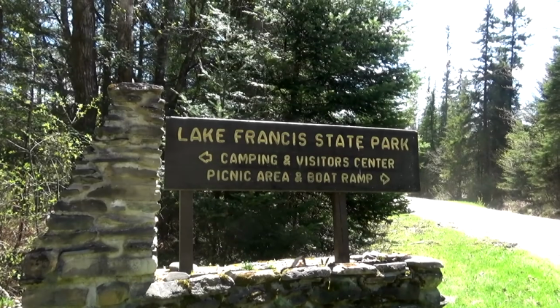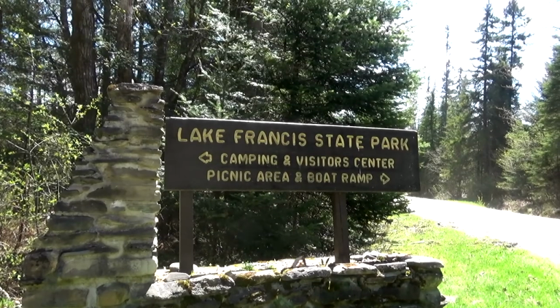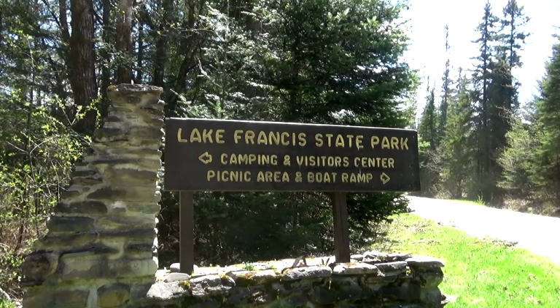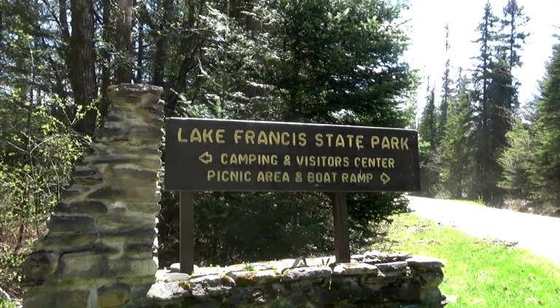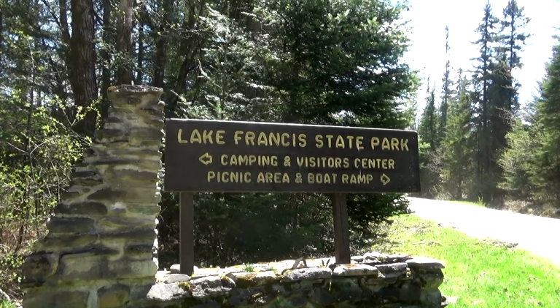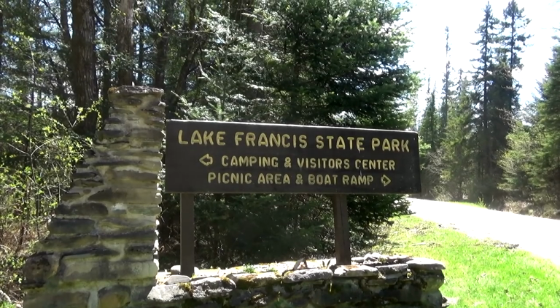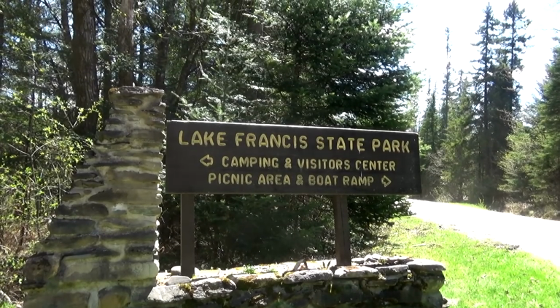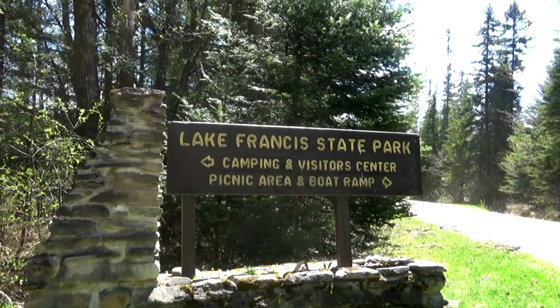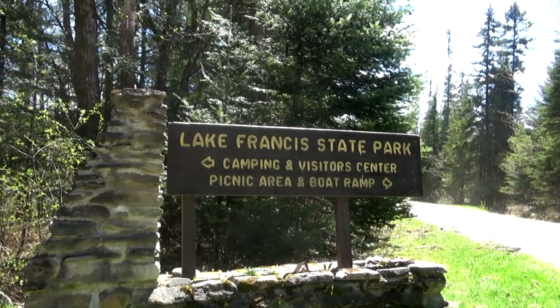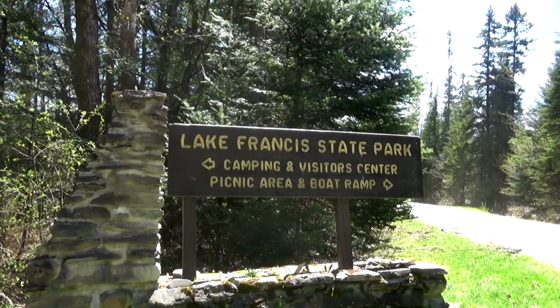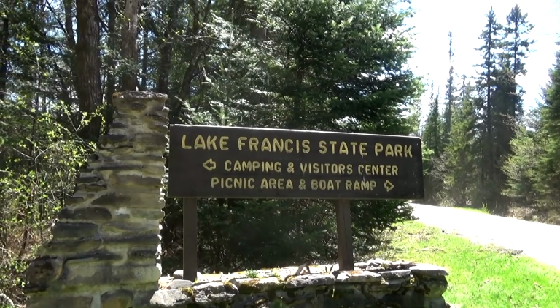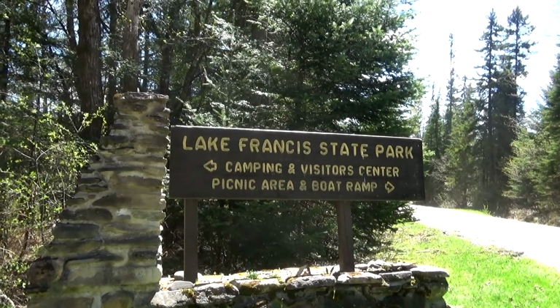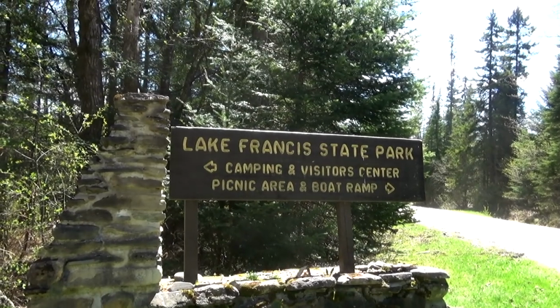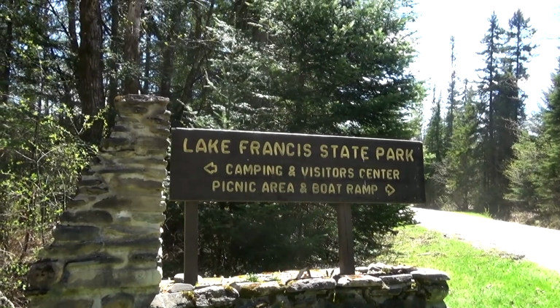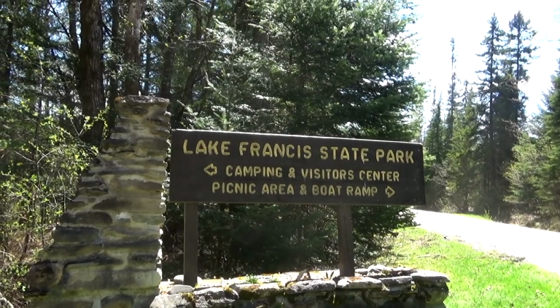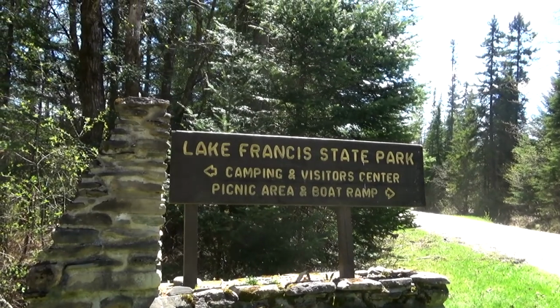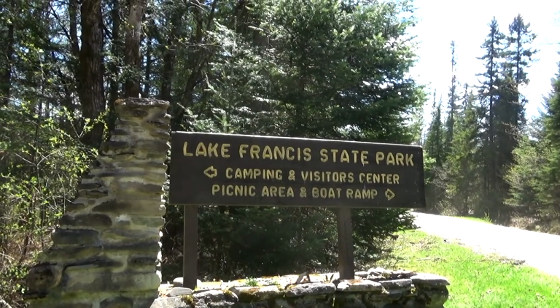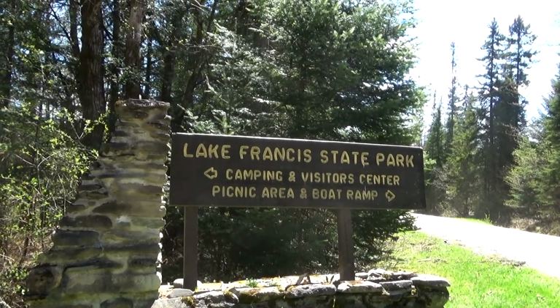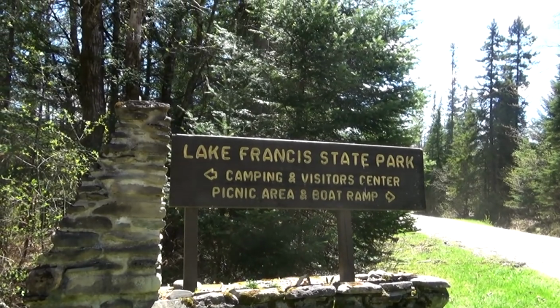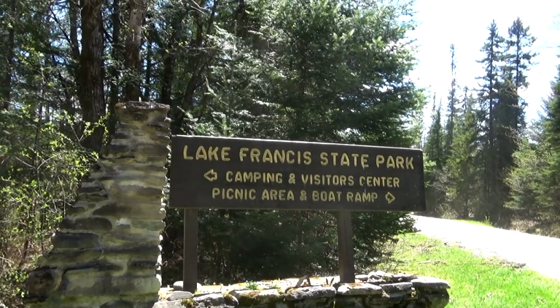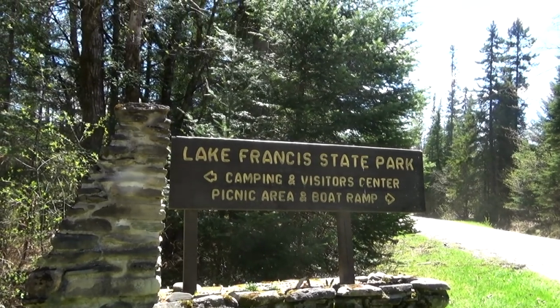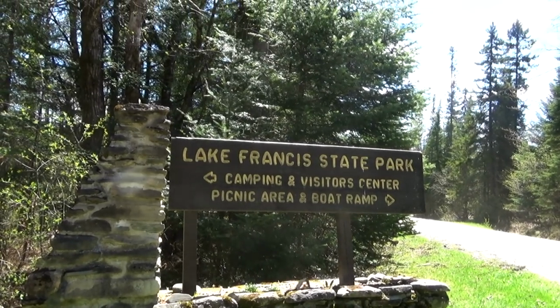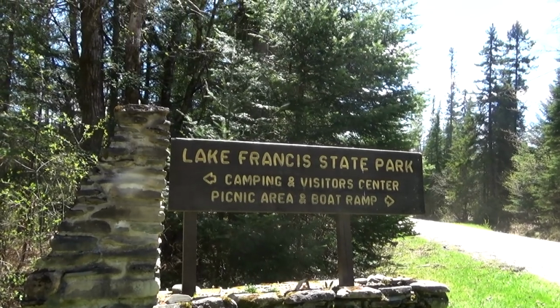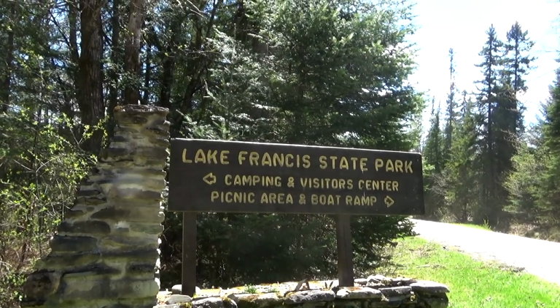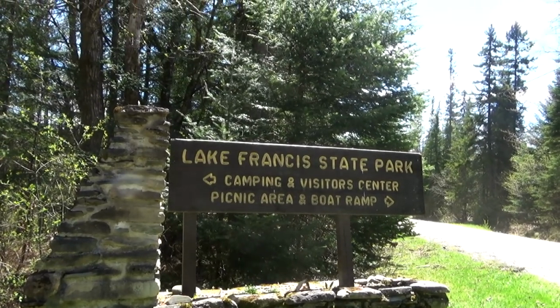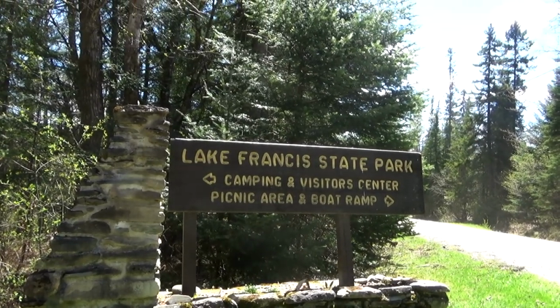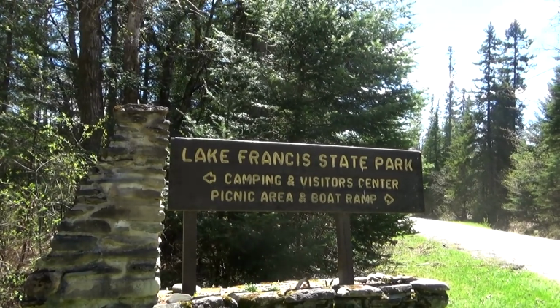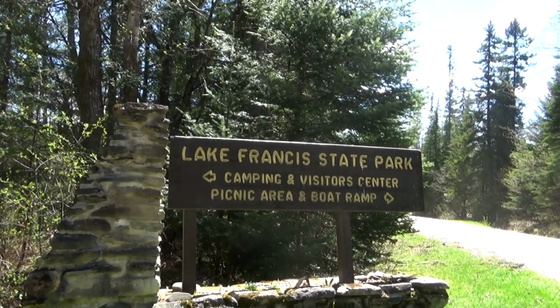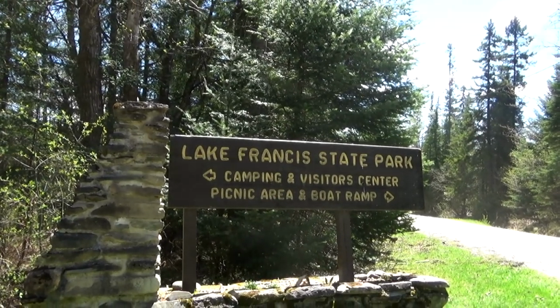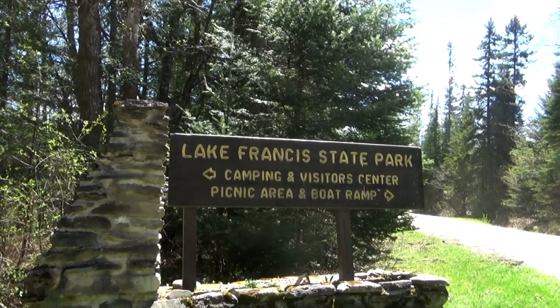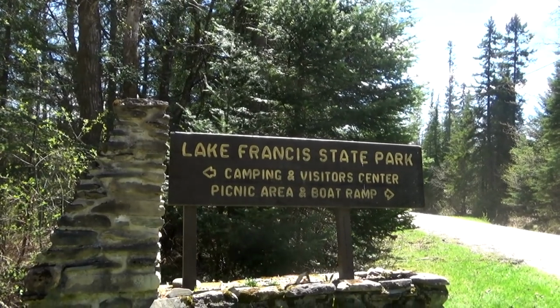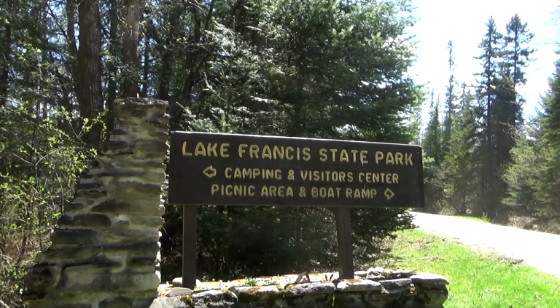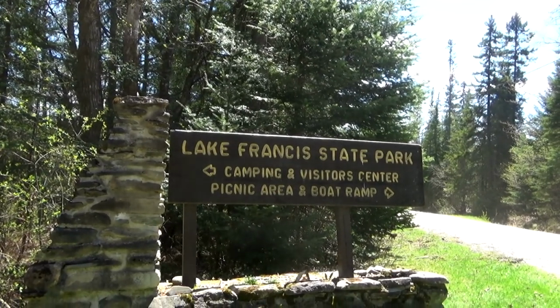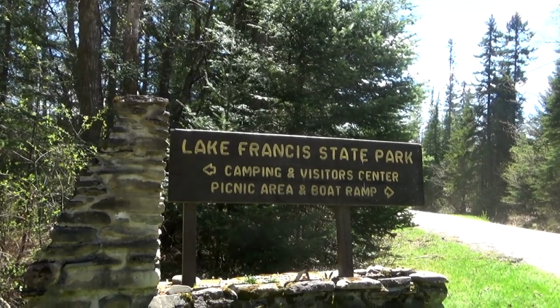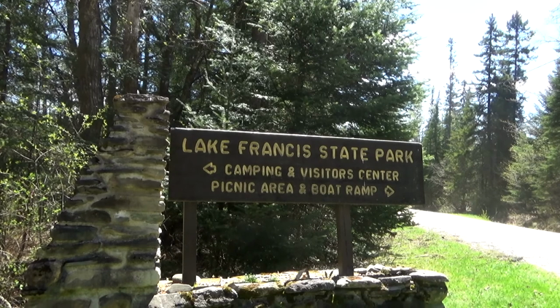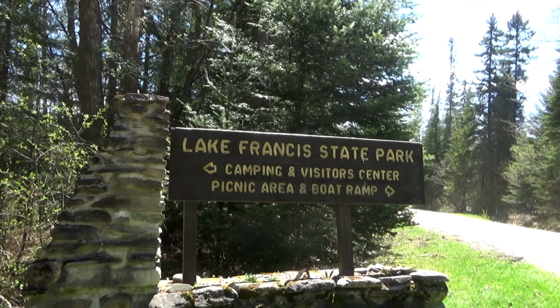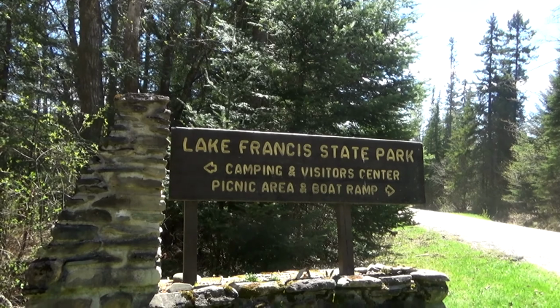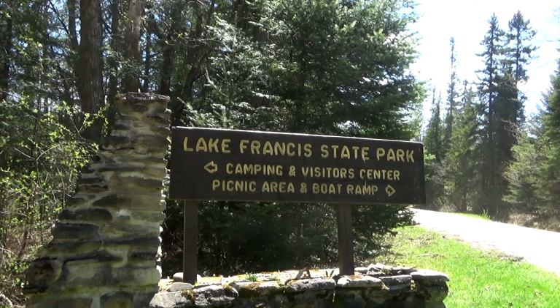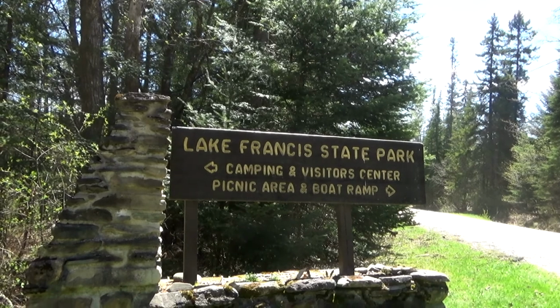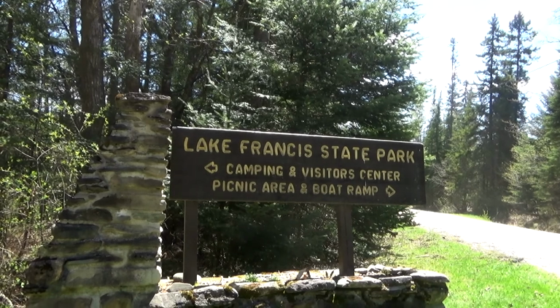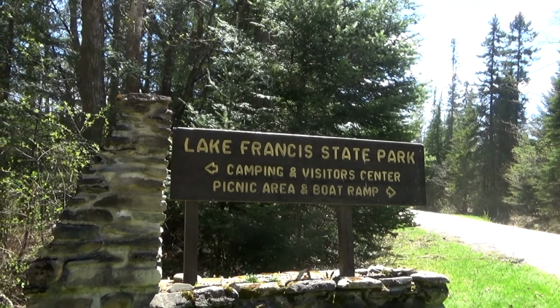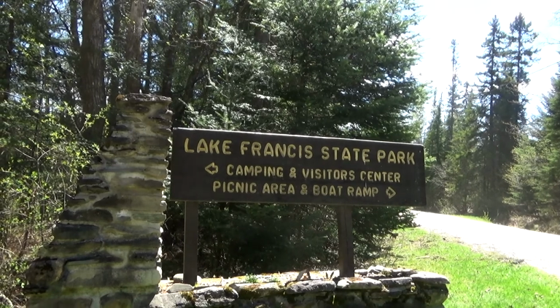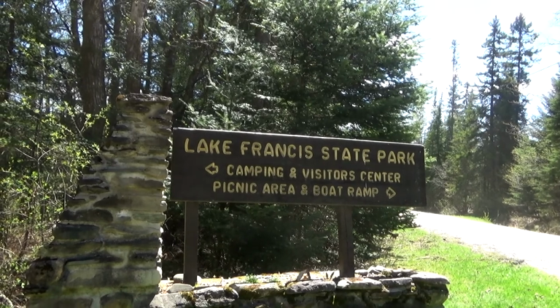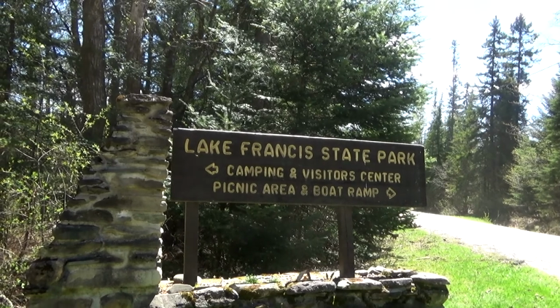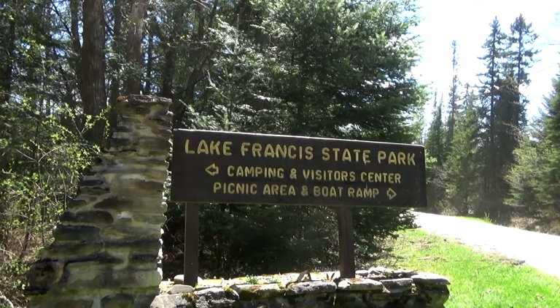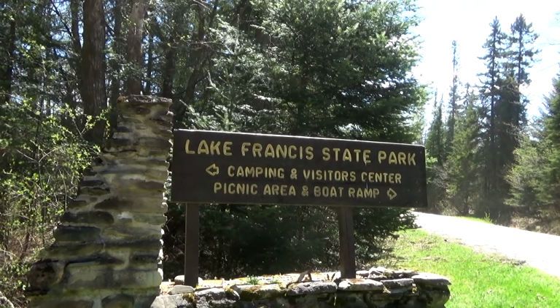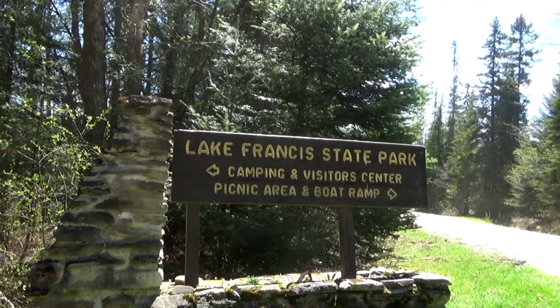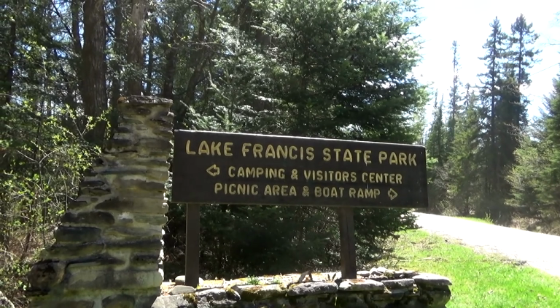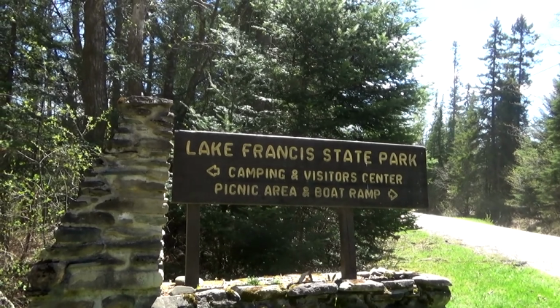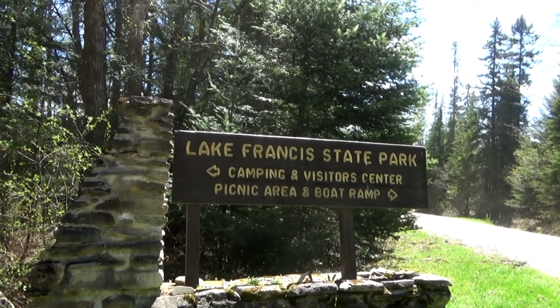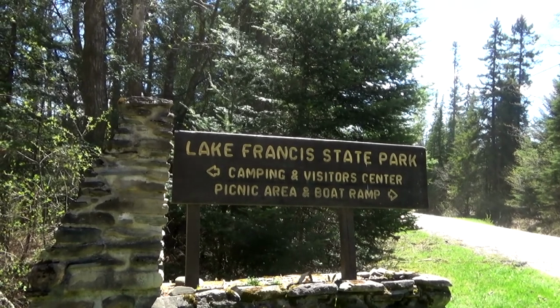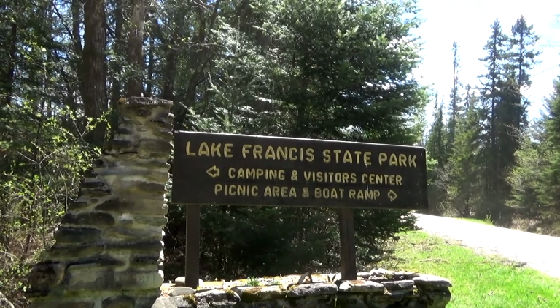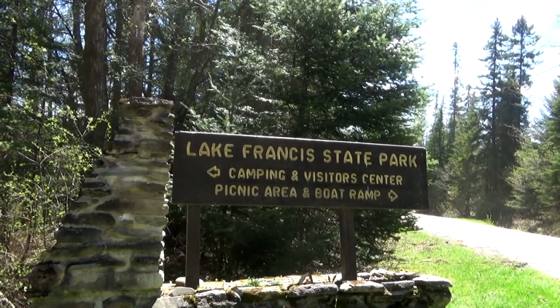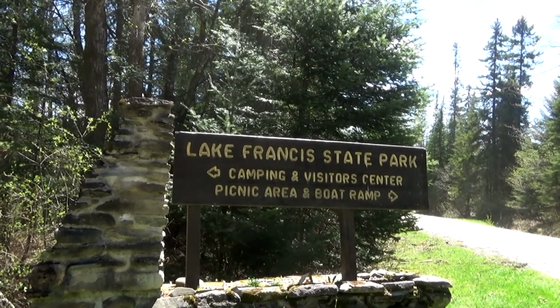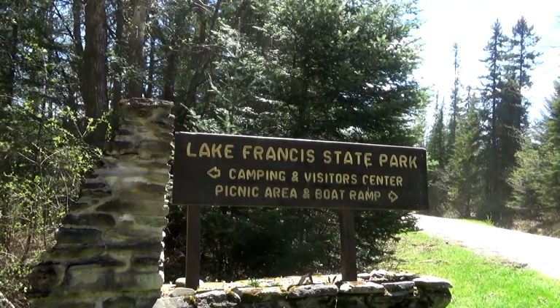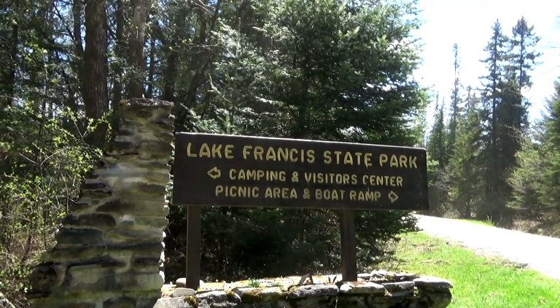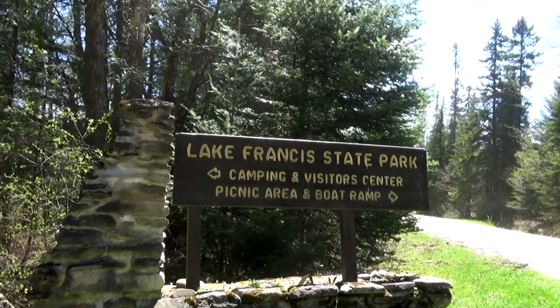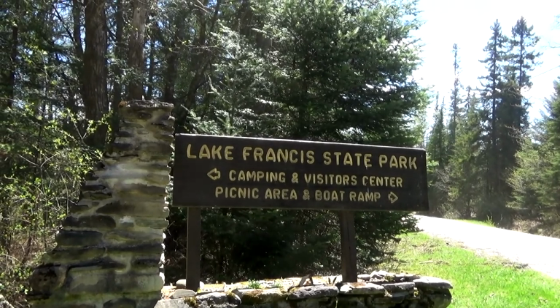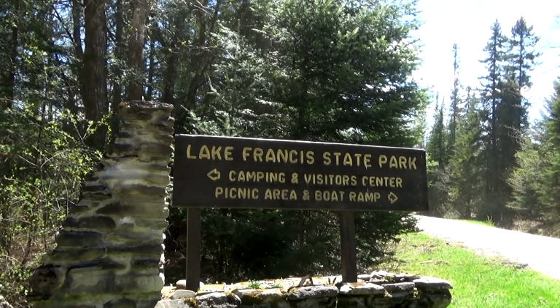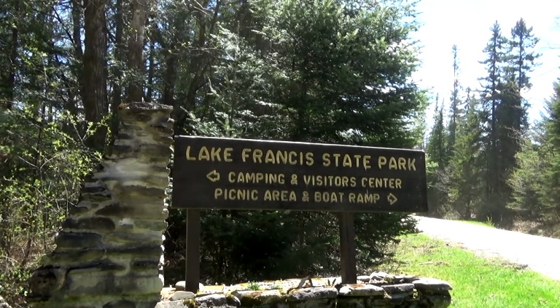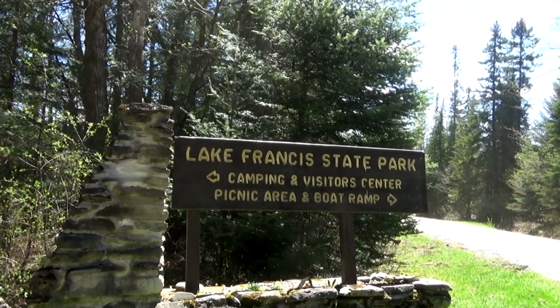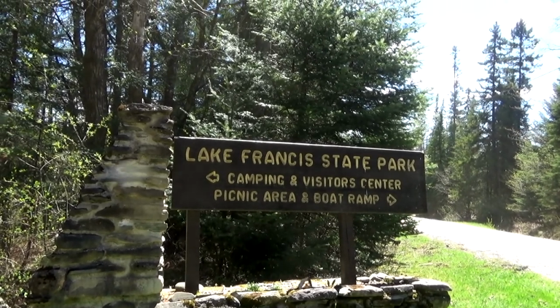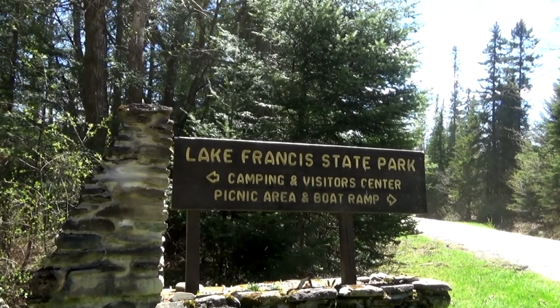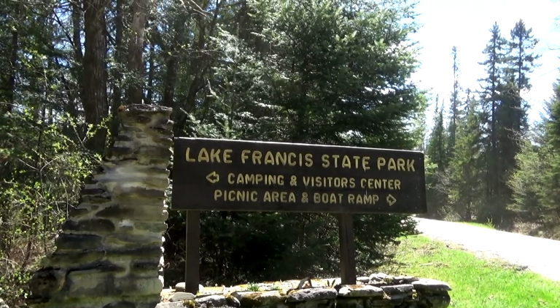Today we're taking a look at Lake Francis State Park as a camping and visitor center and picnic area and boat ramp. Come and join us.